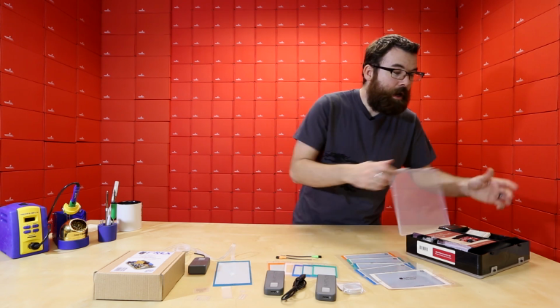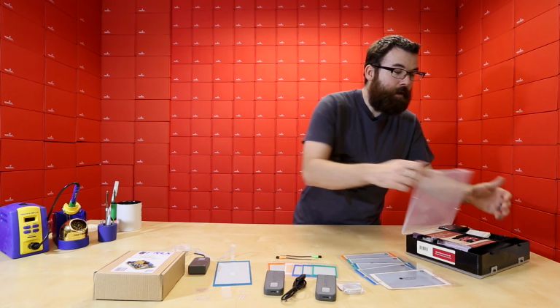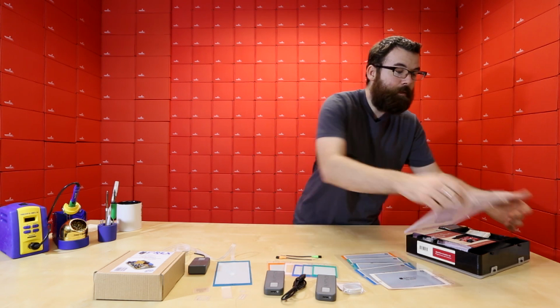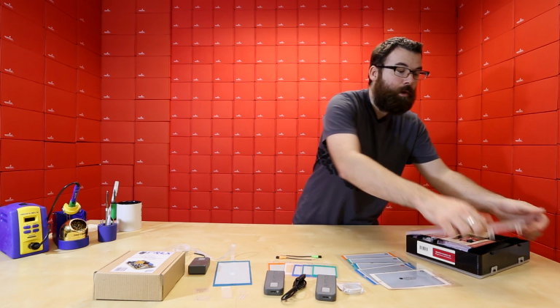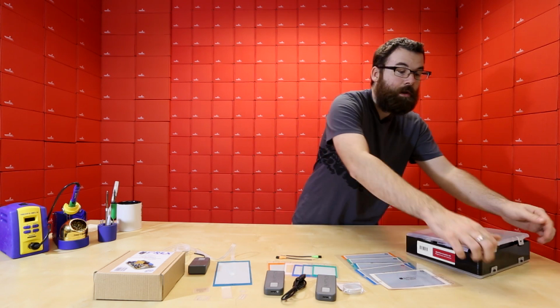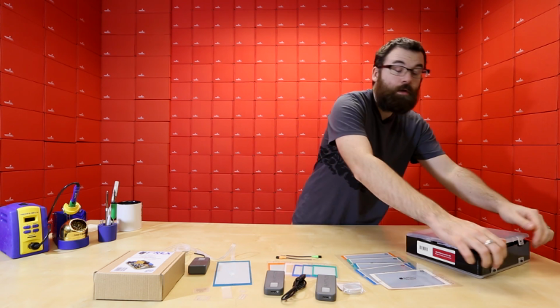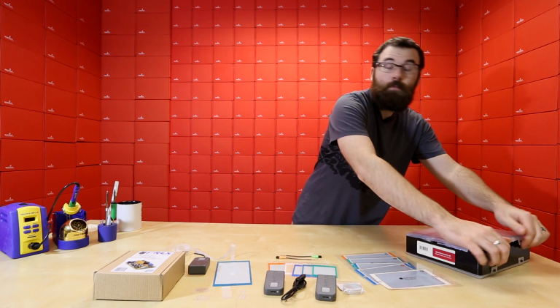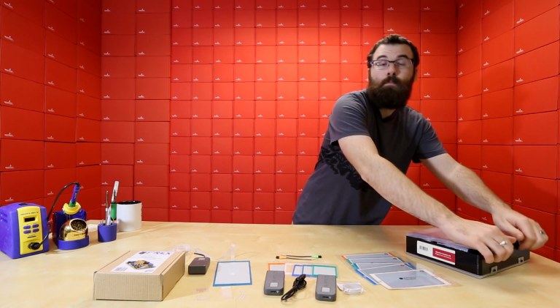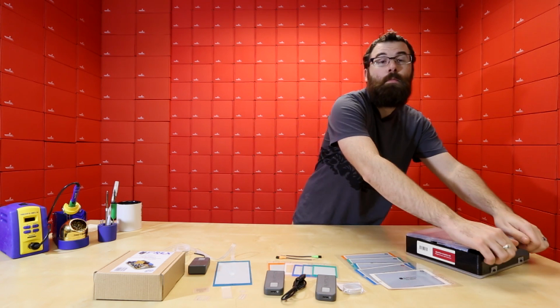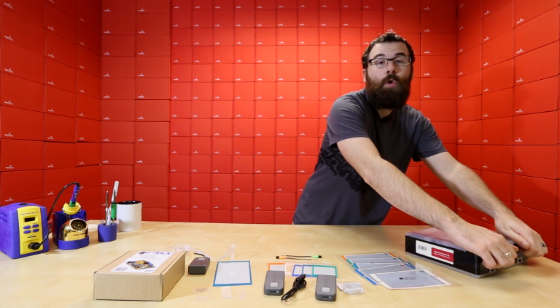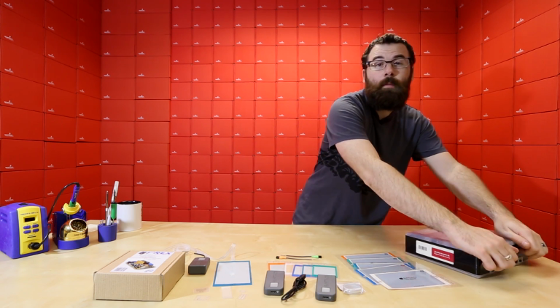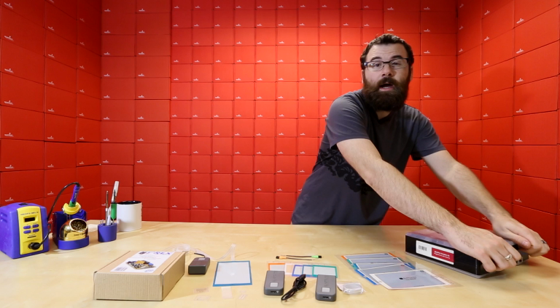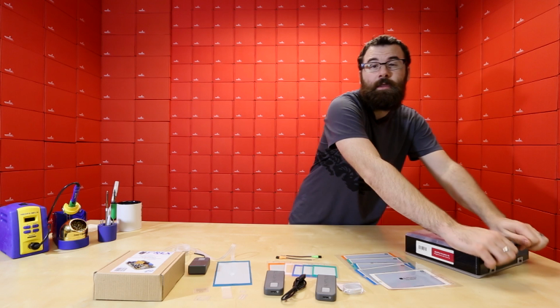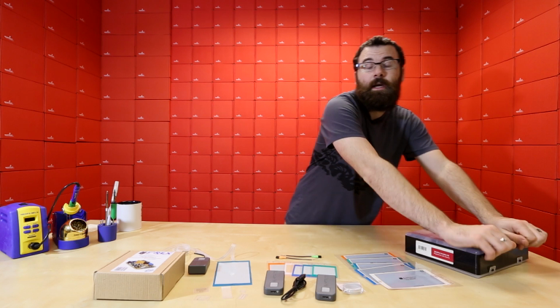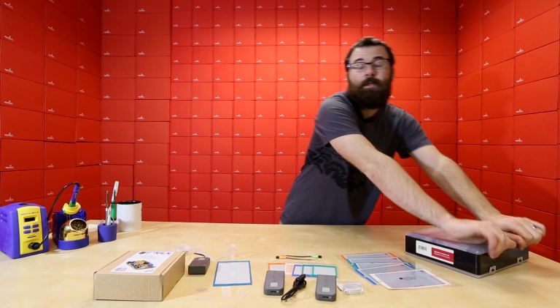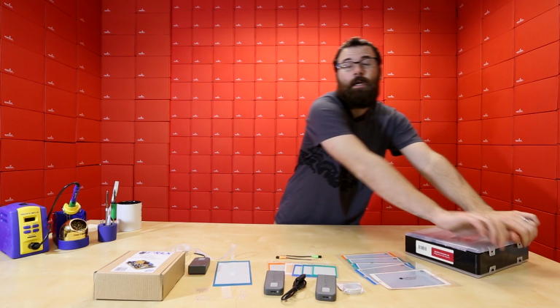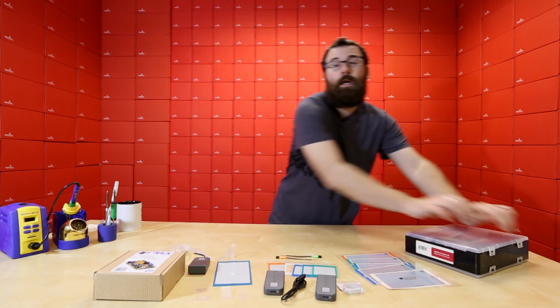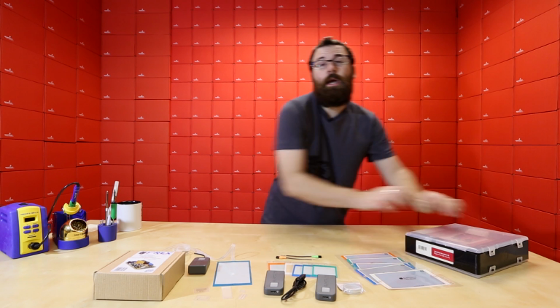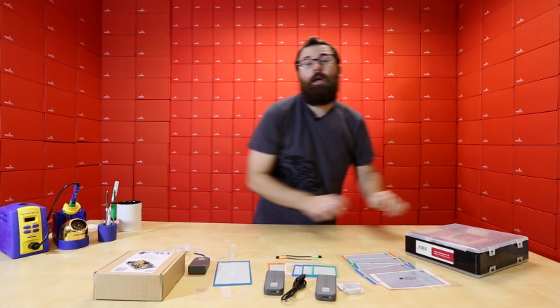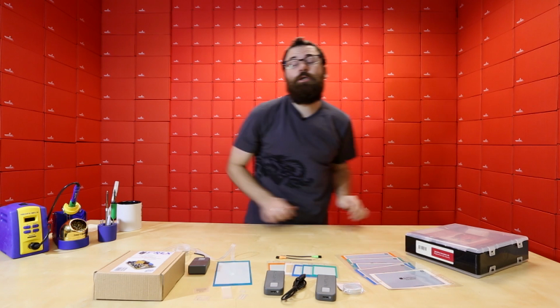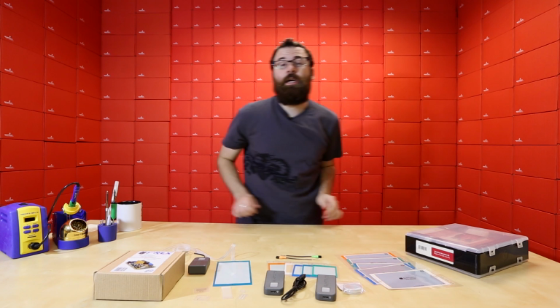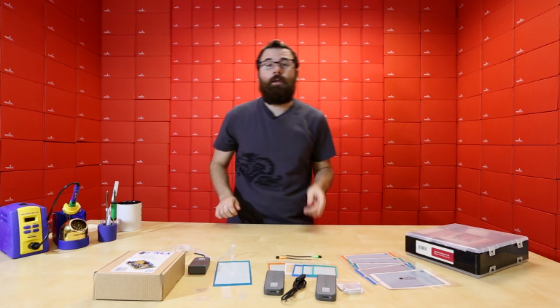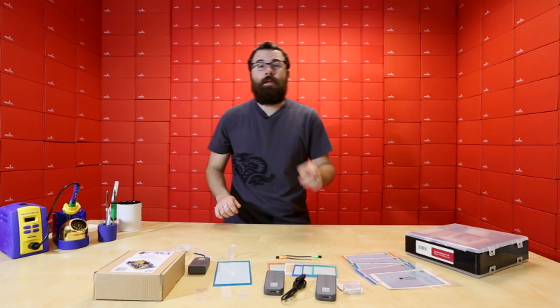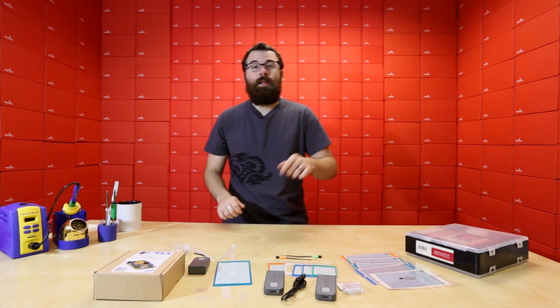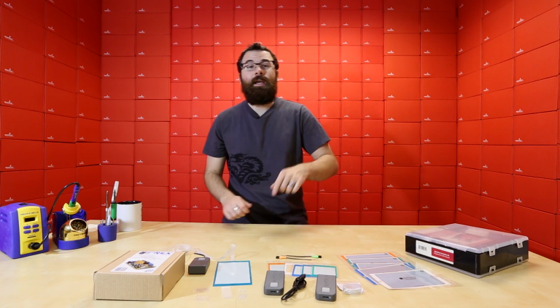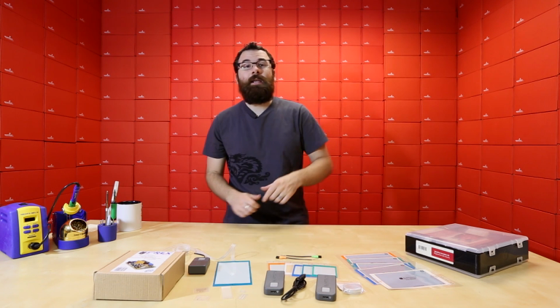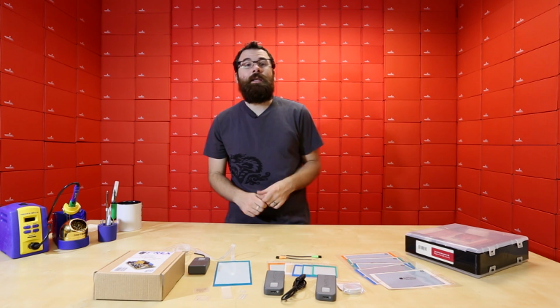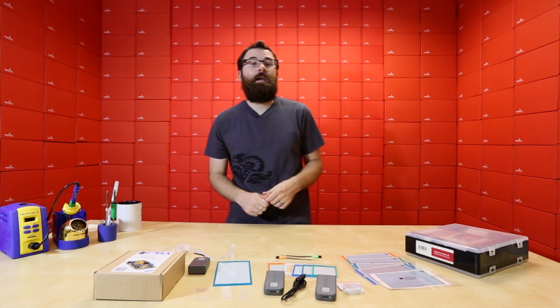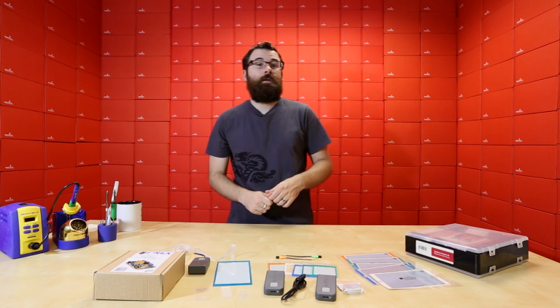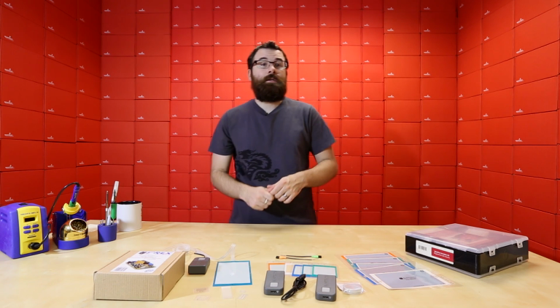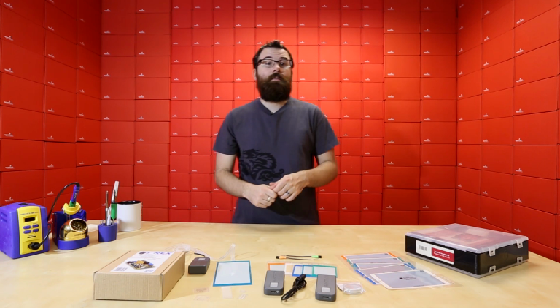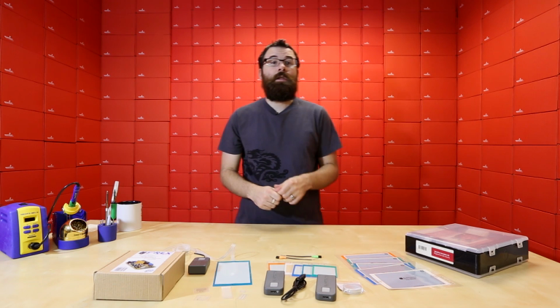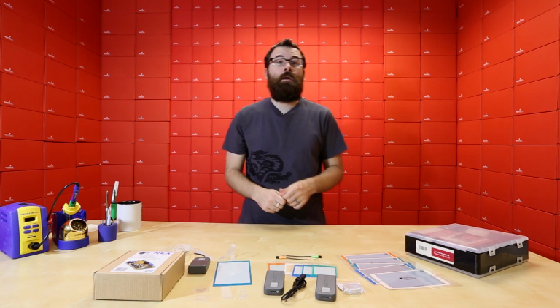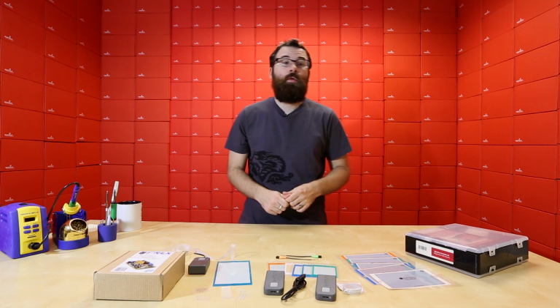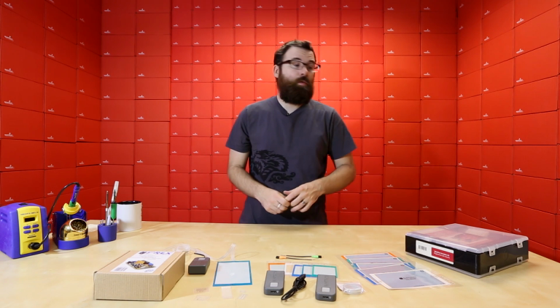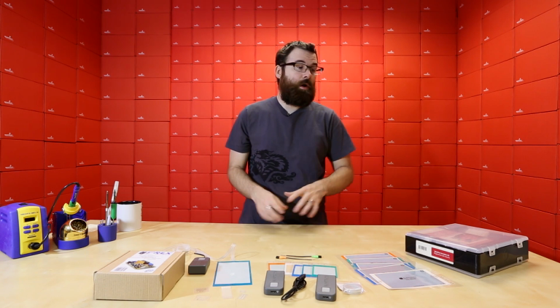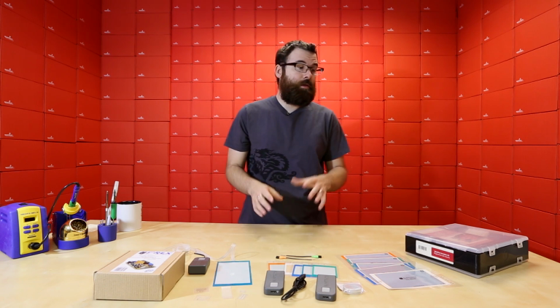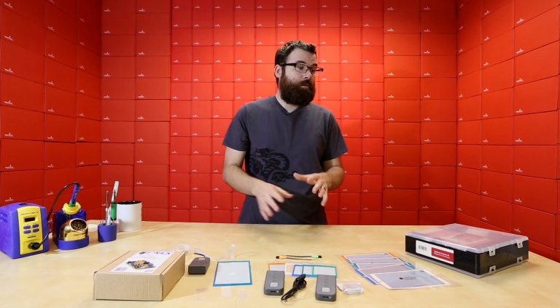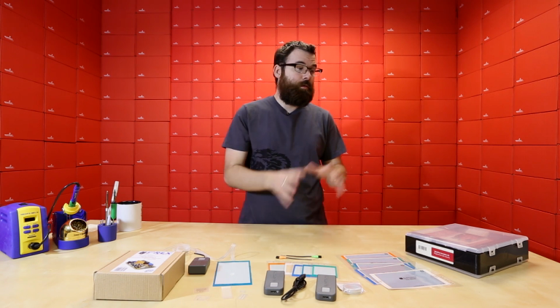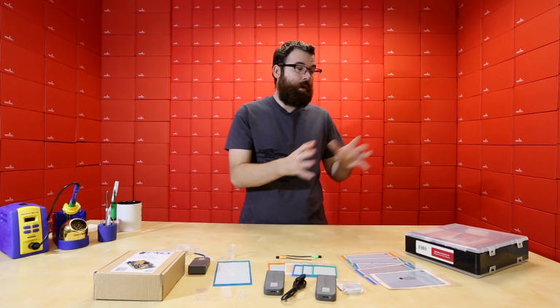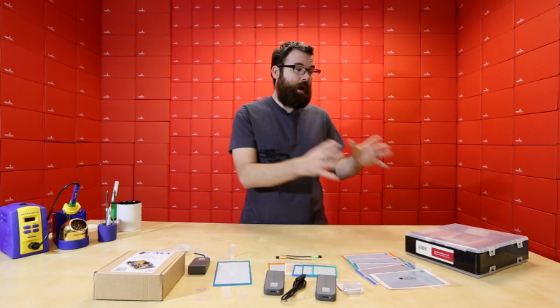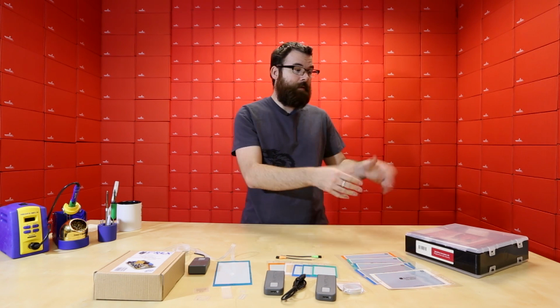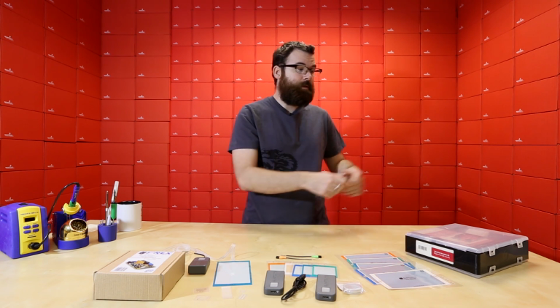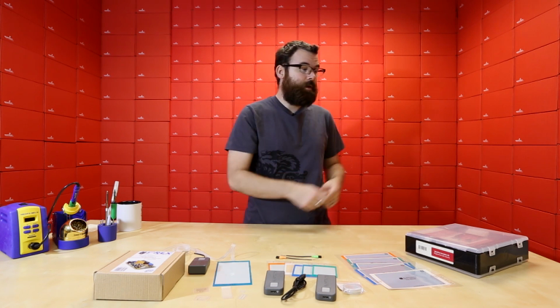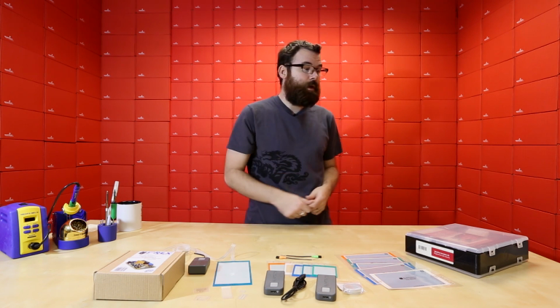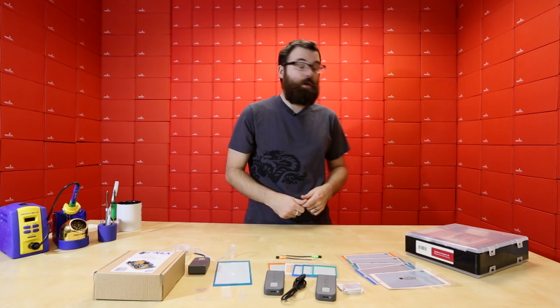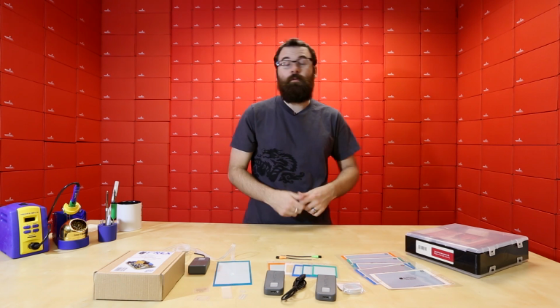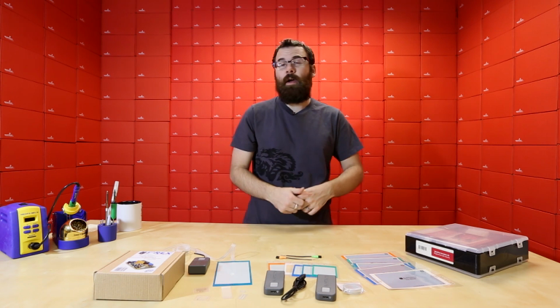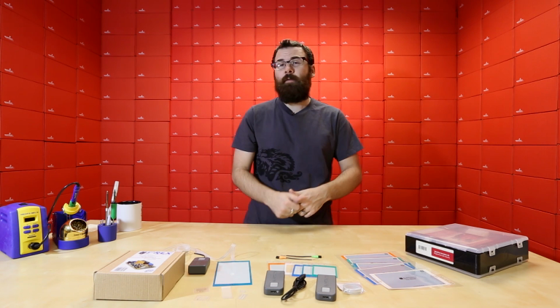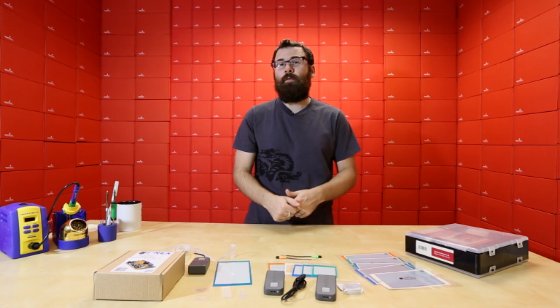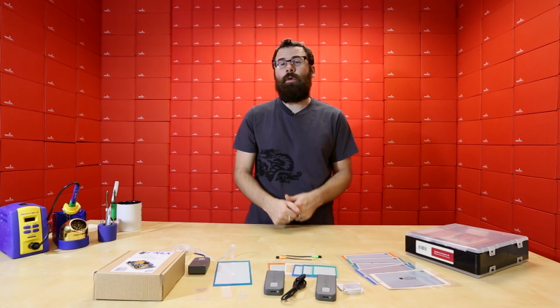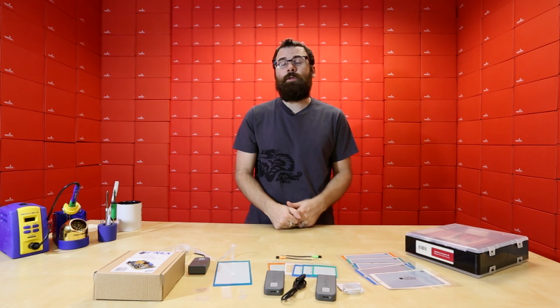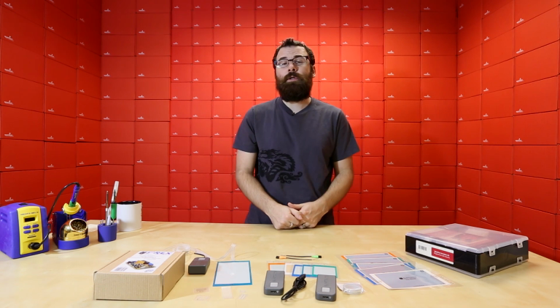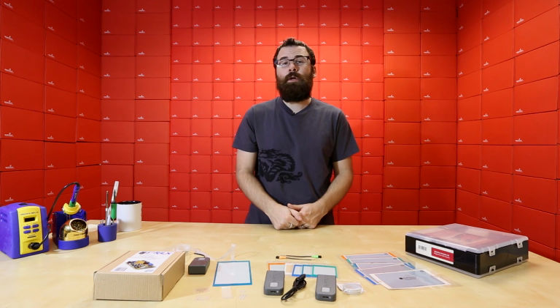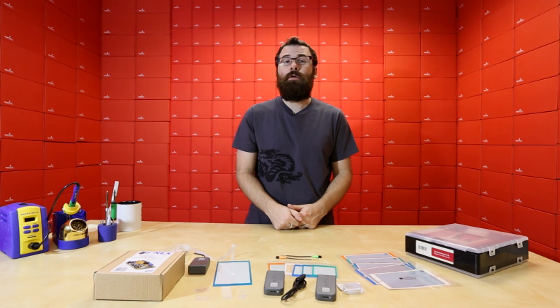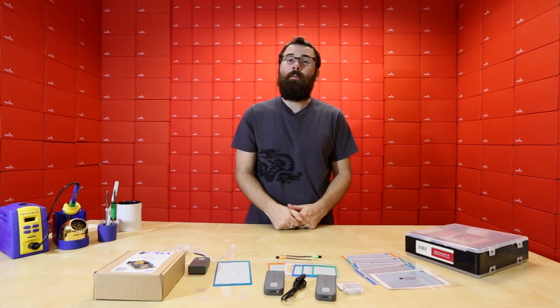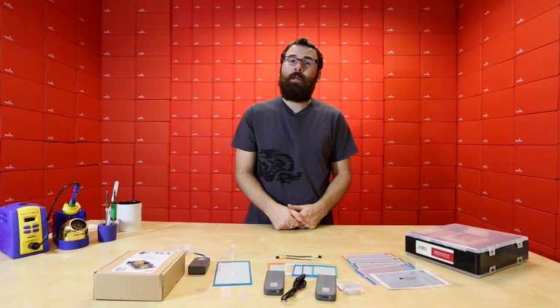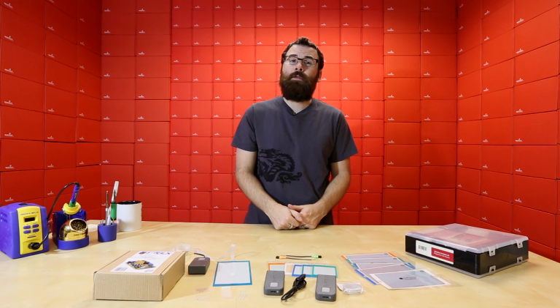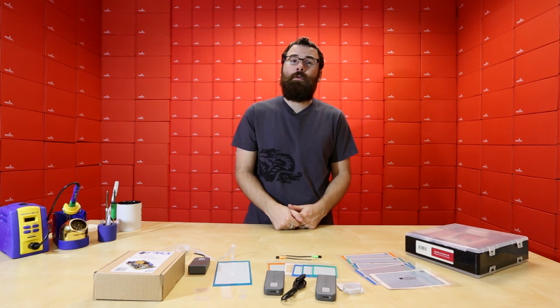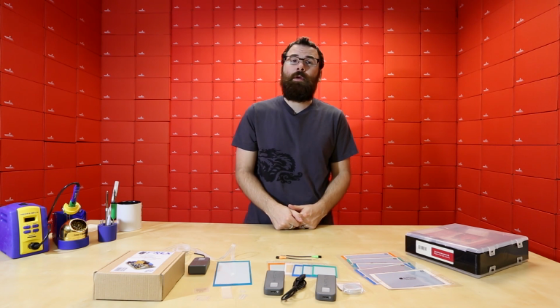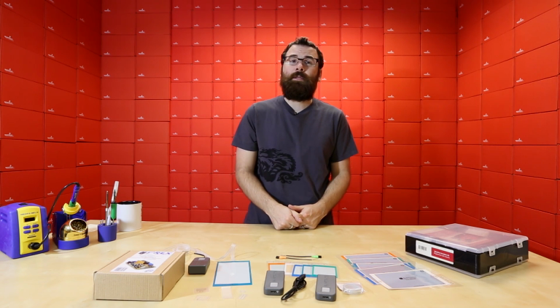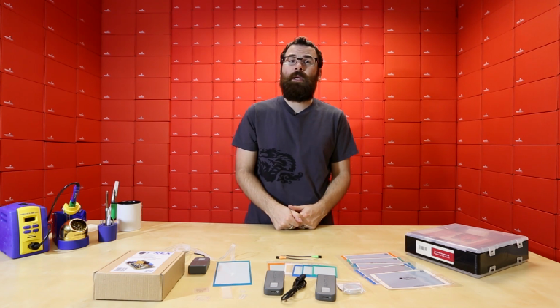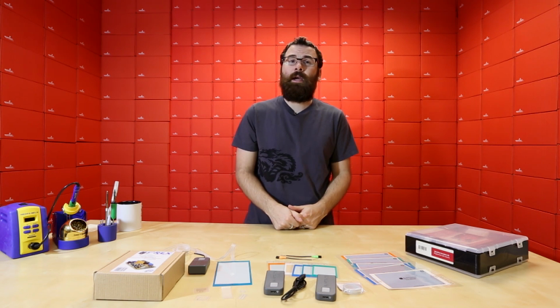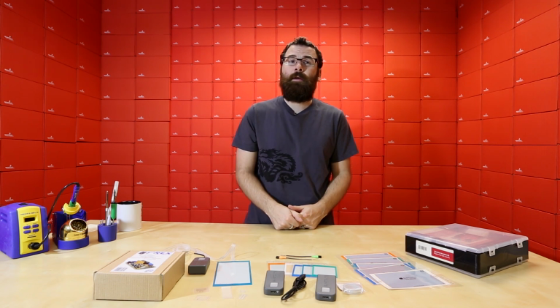If you want to learn more about the SIK, check out the link at the end of this video. We'll run through everything you've ever wanted to know about the new SIK.